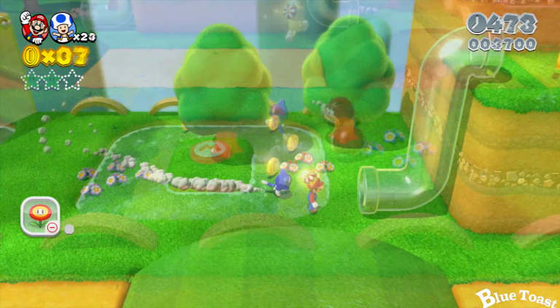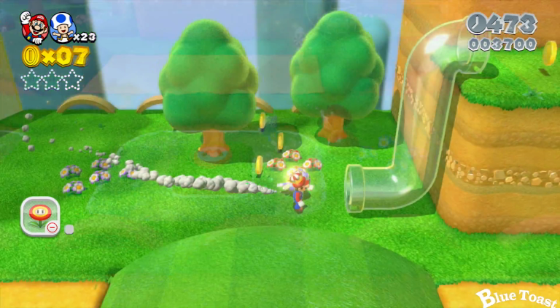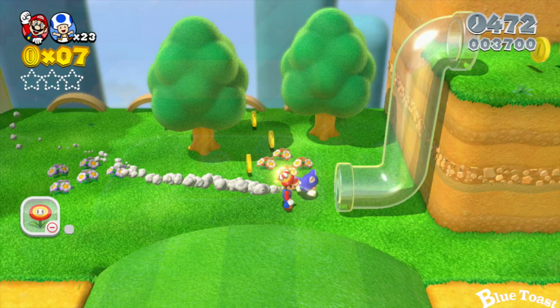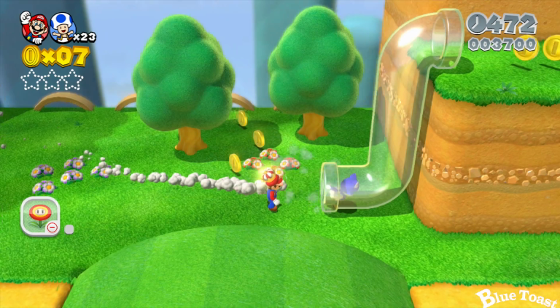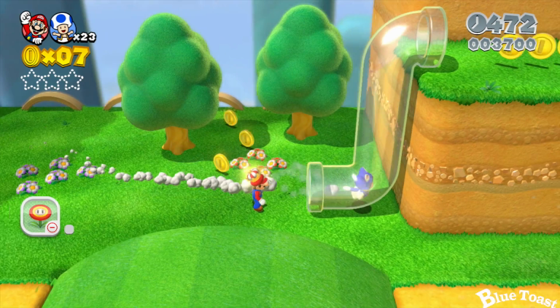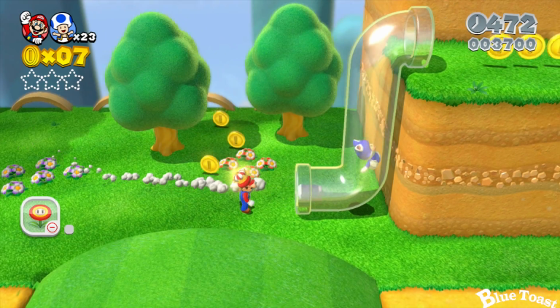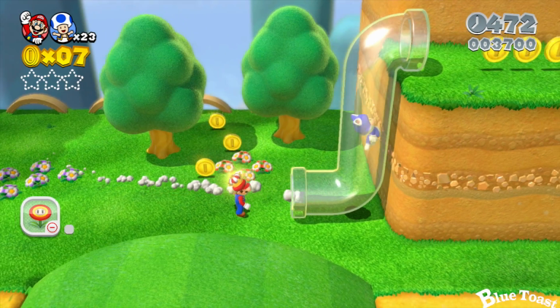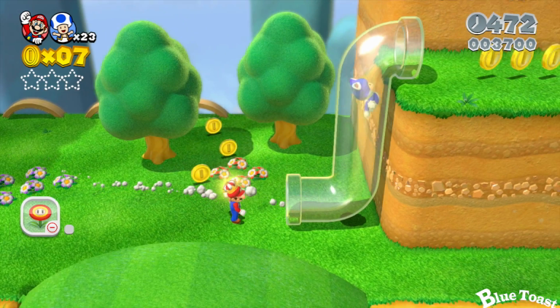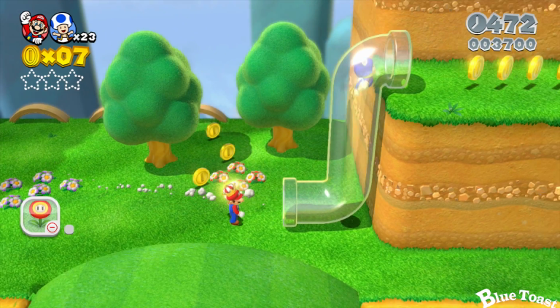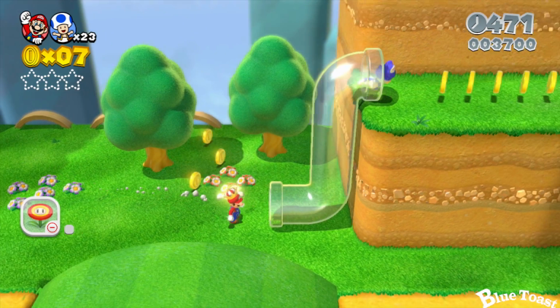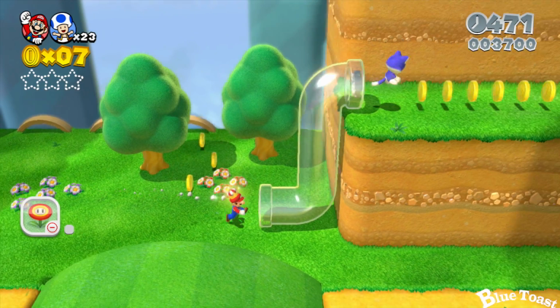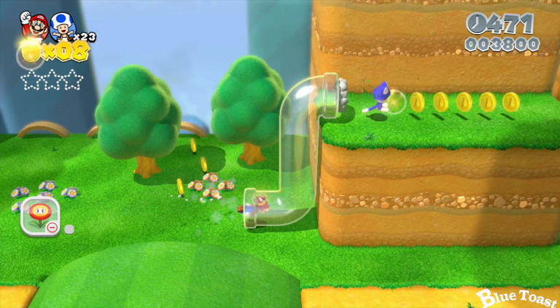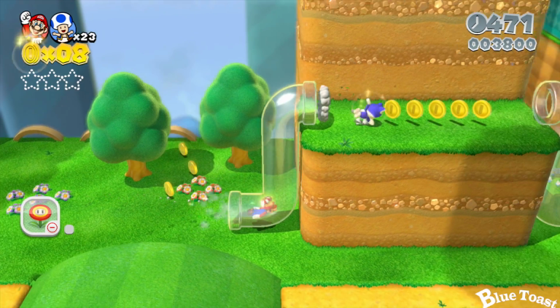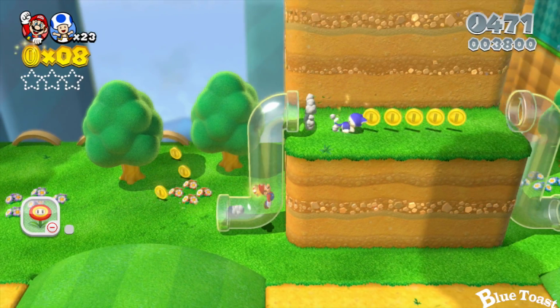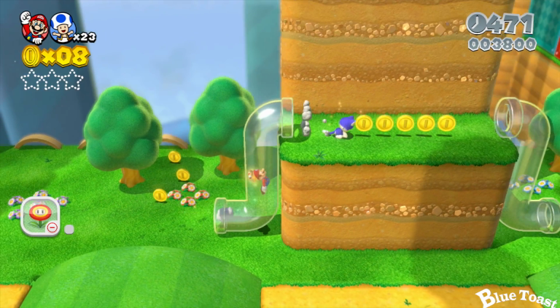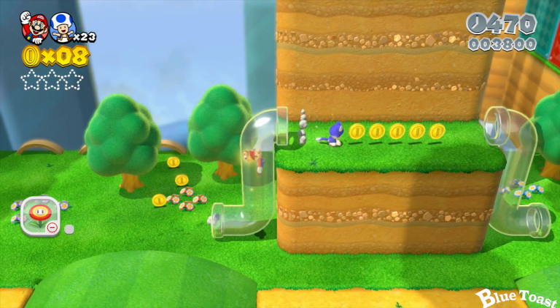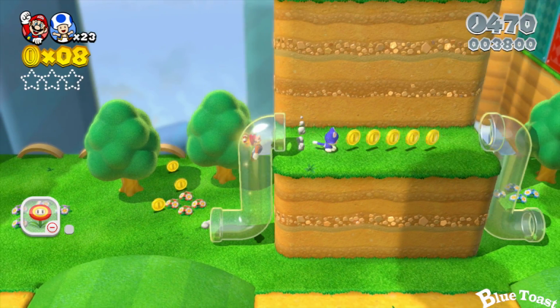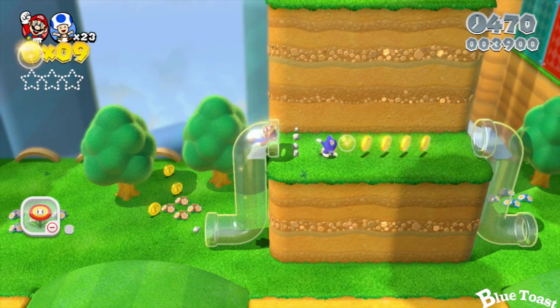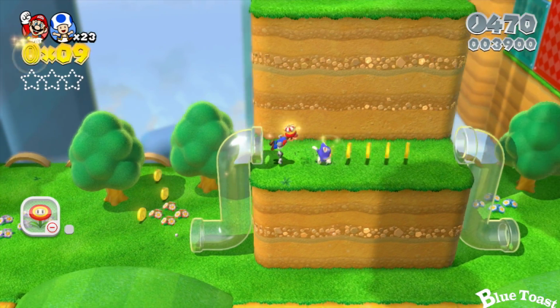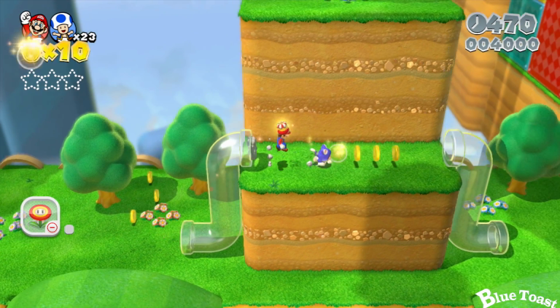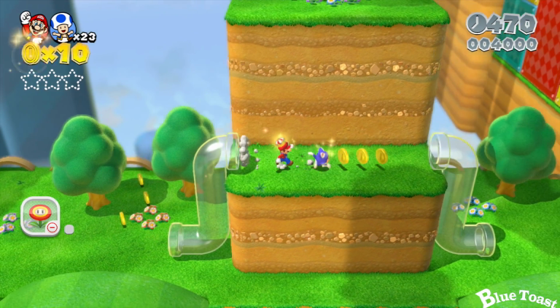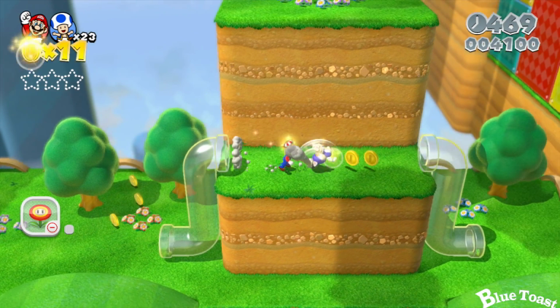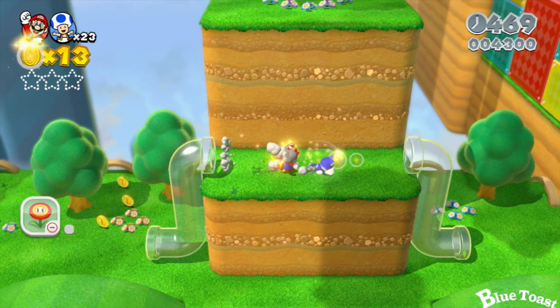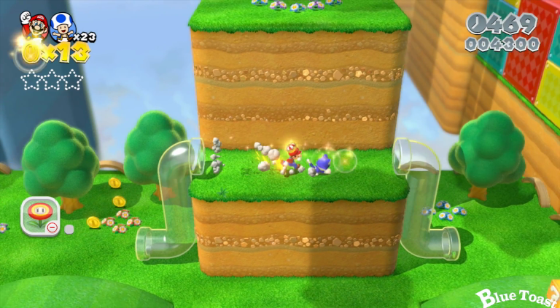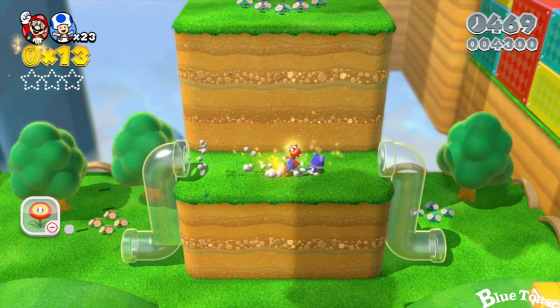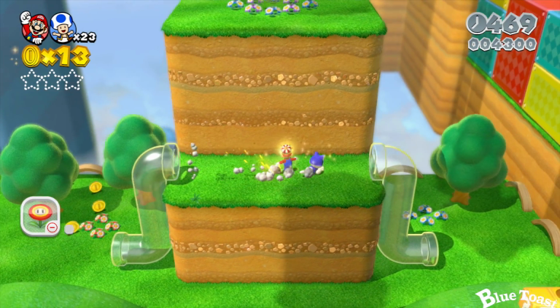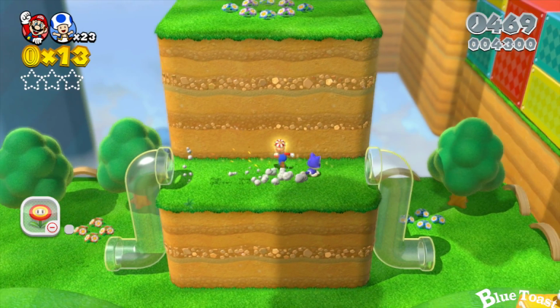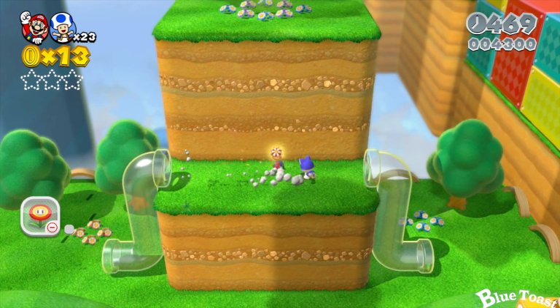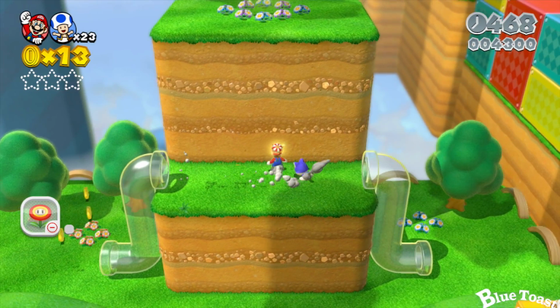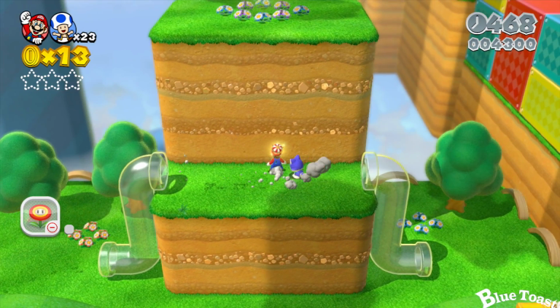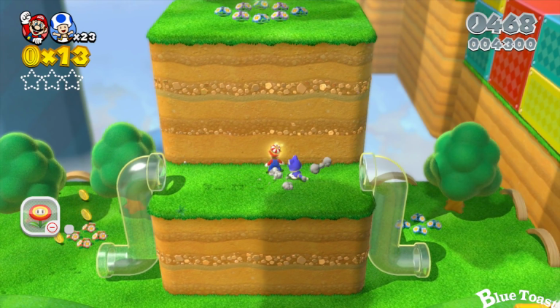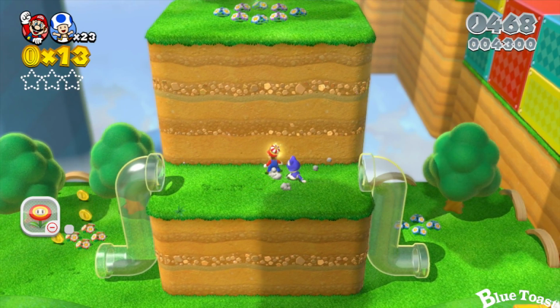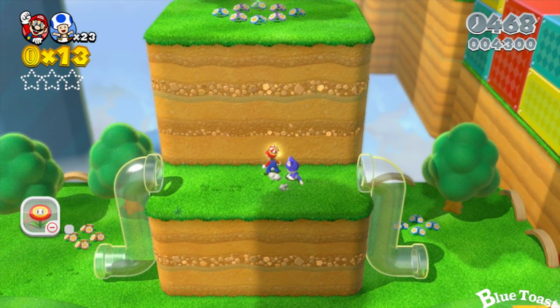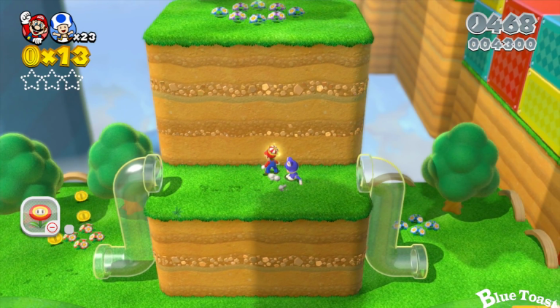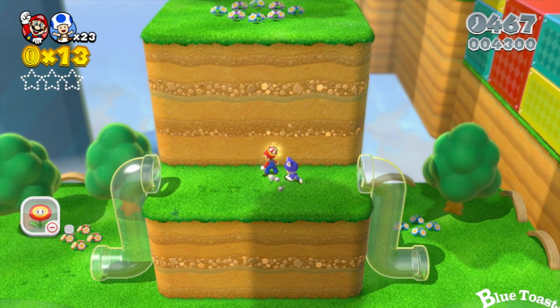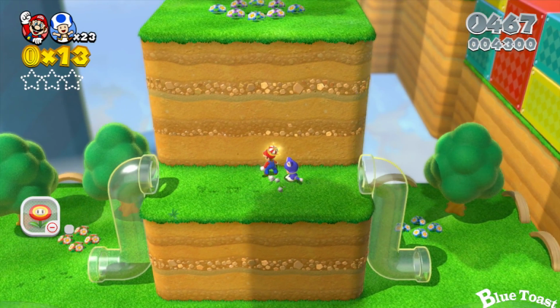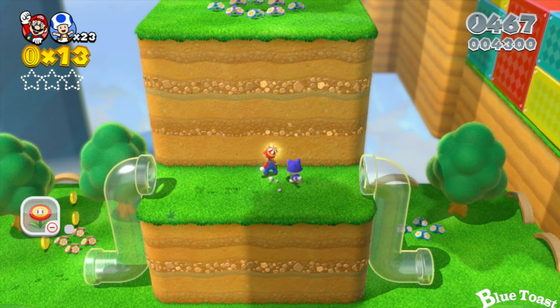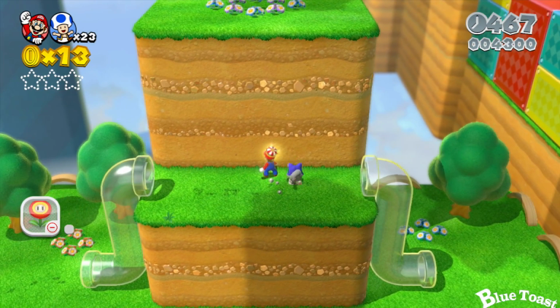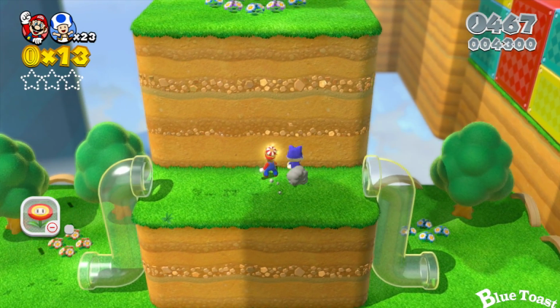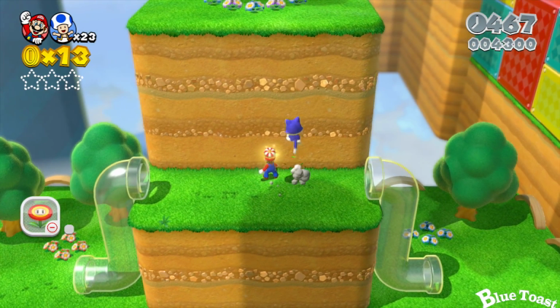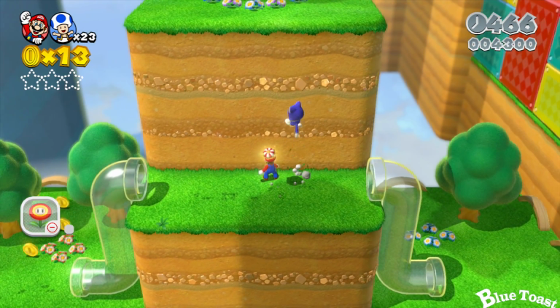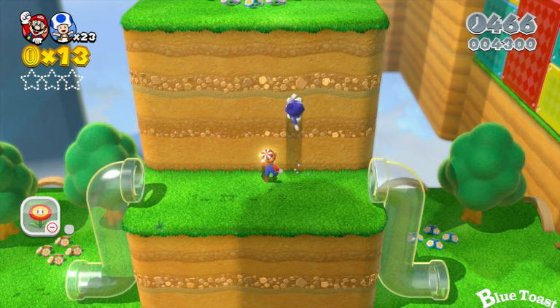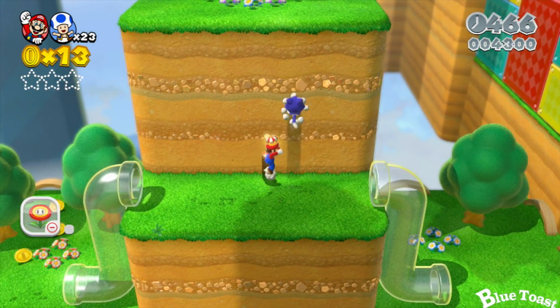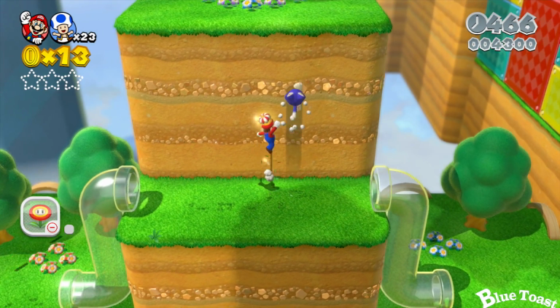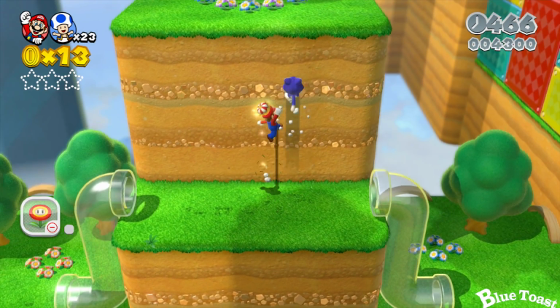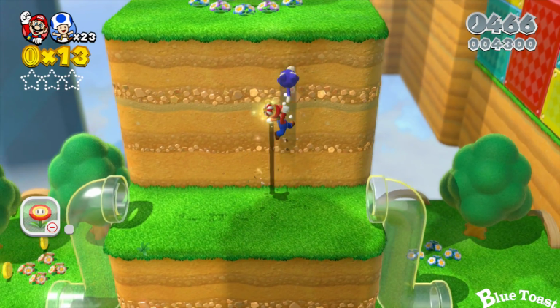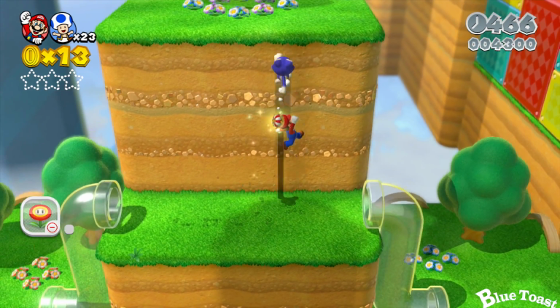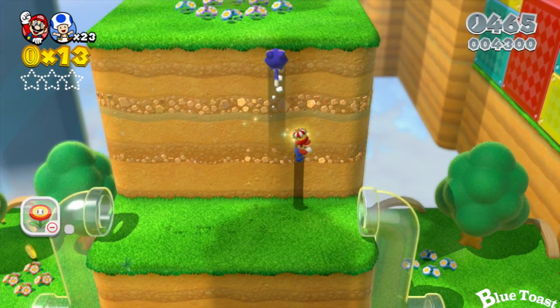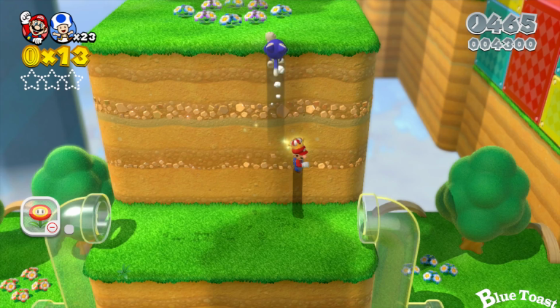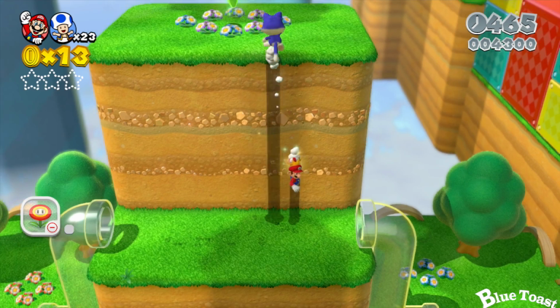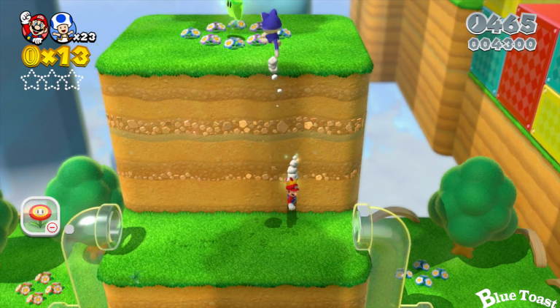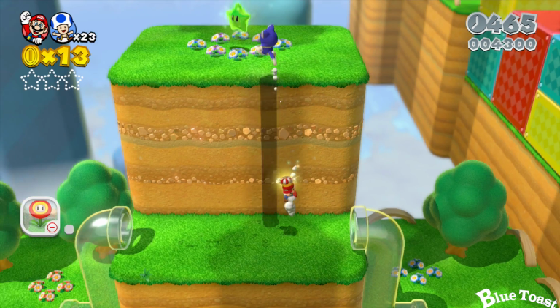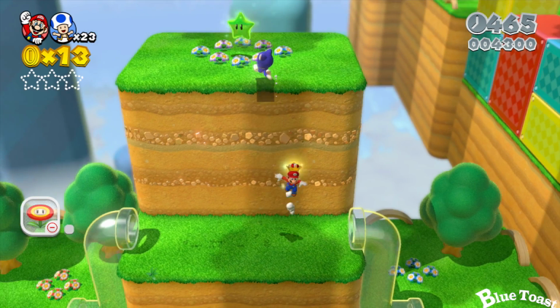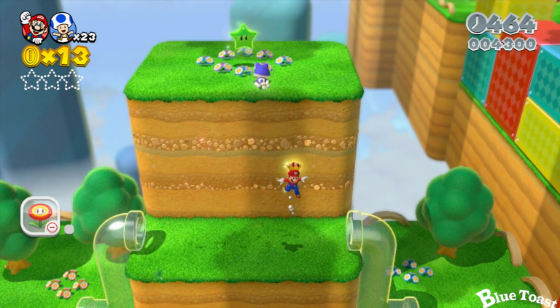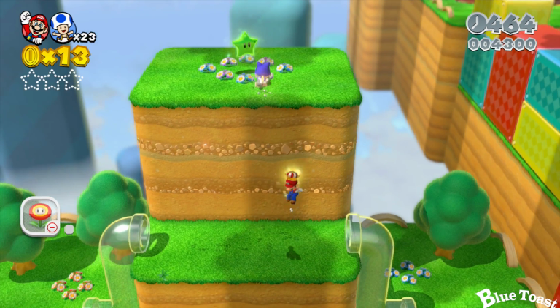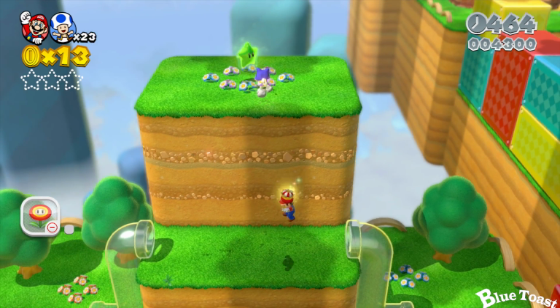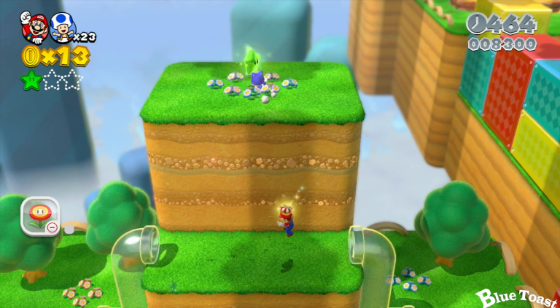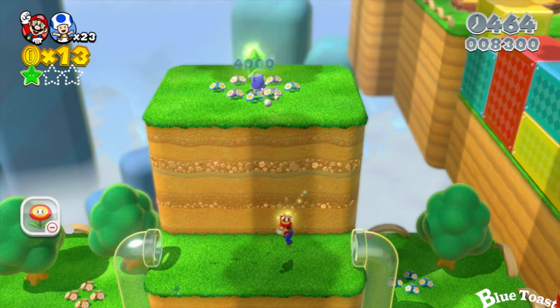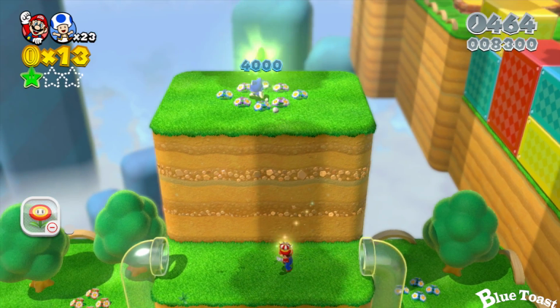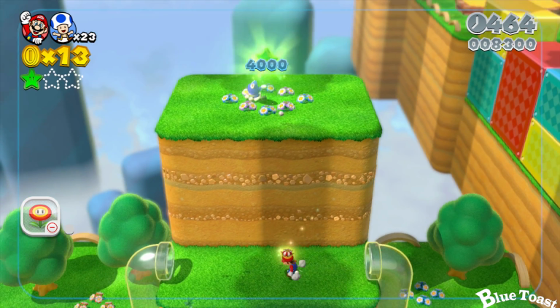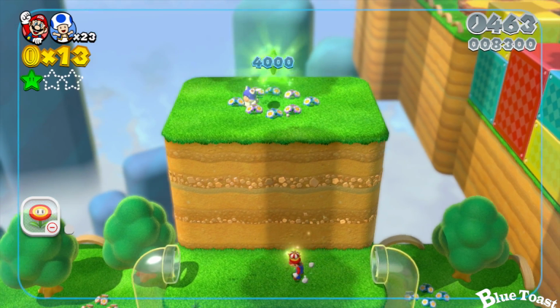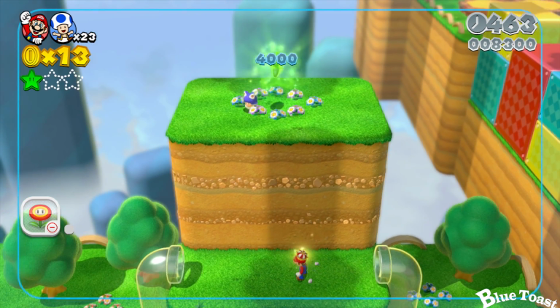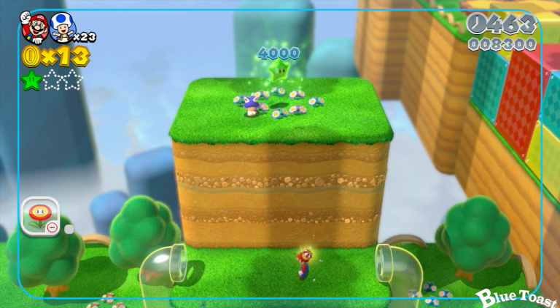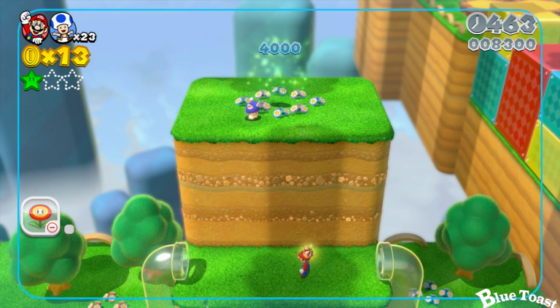Now, if you go up north of the hidden stamp, and with the catsuit, go ahead and climb up that wall, and you'll find the first green star.